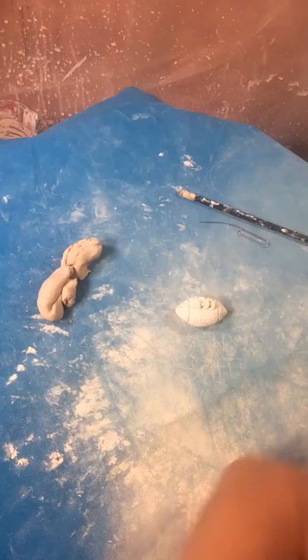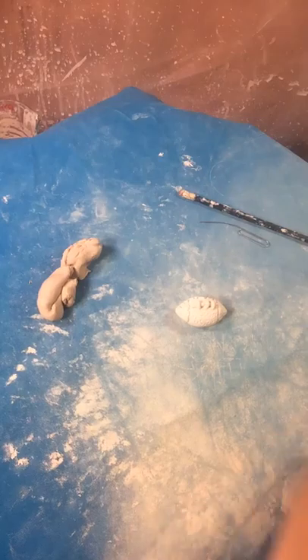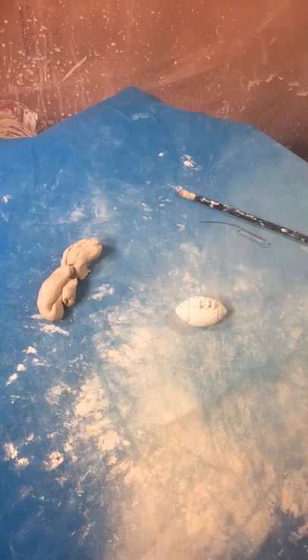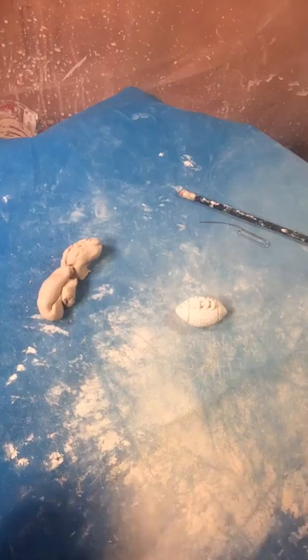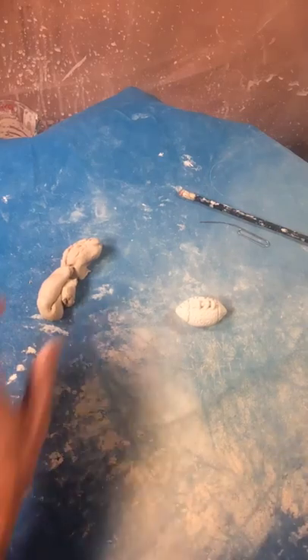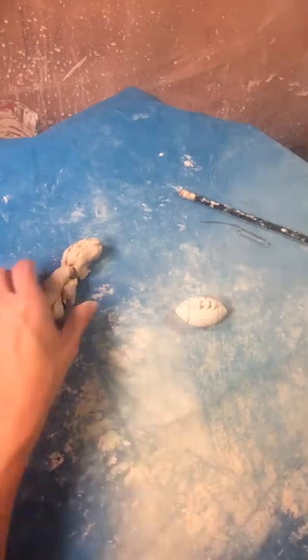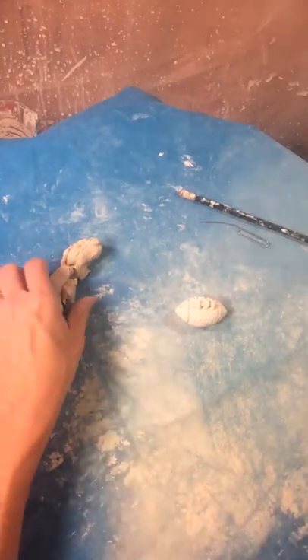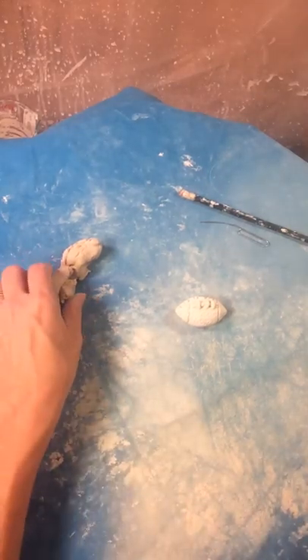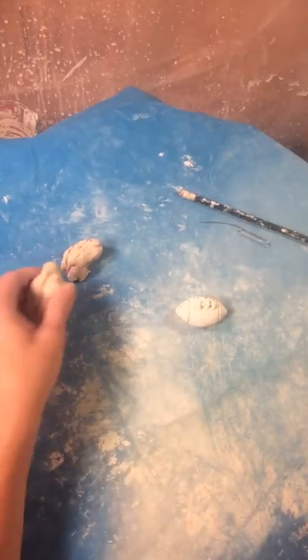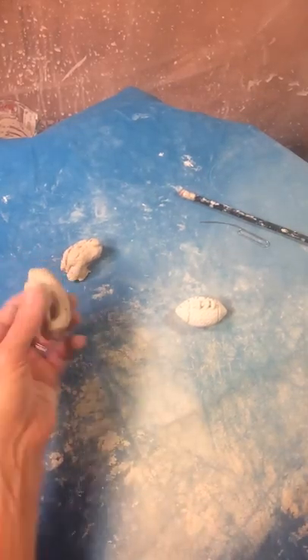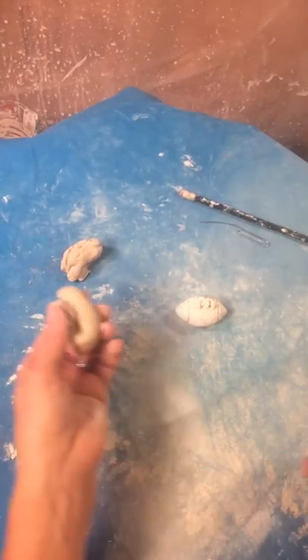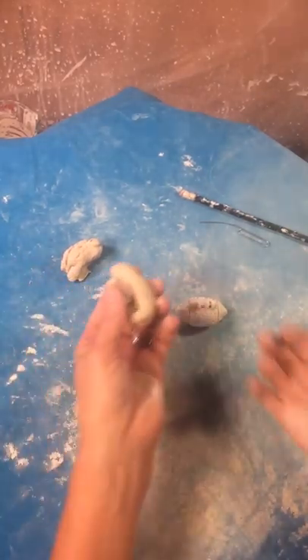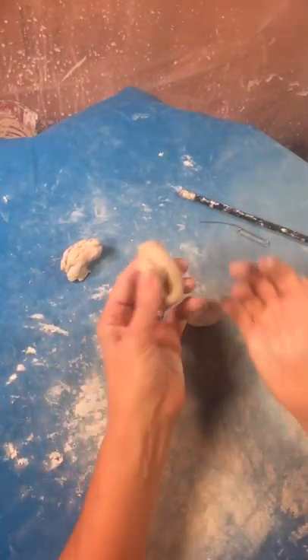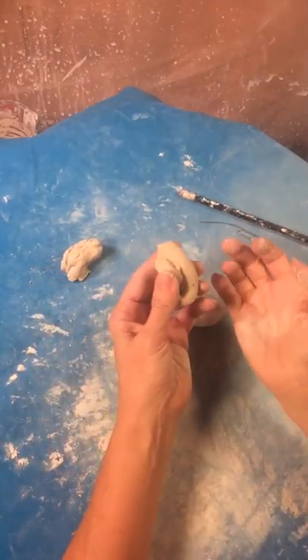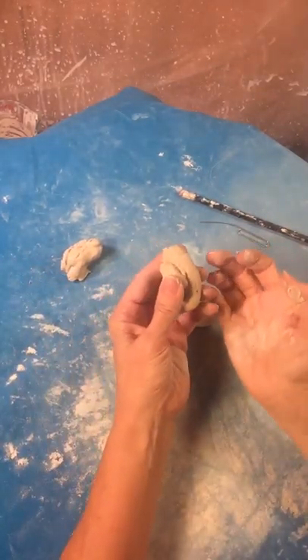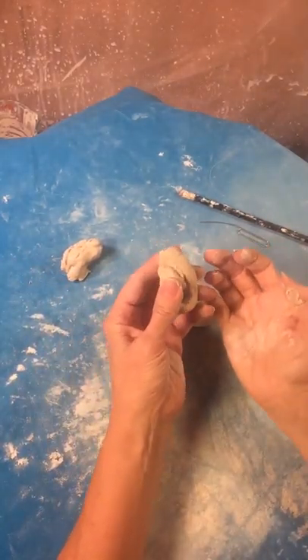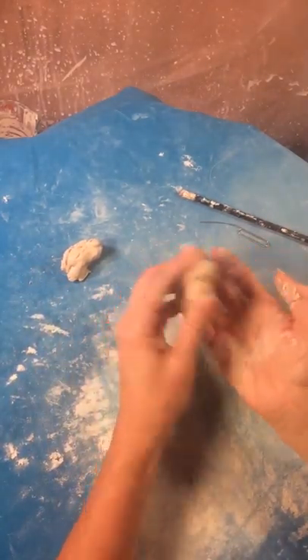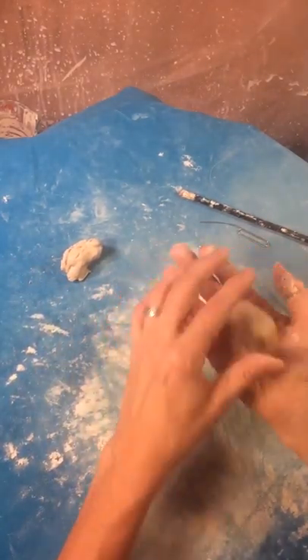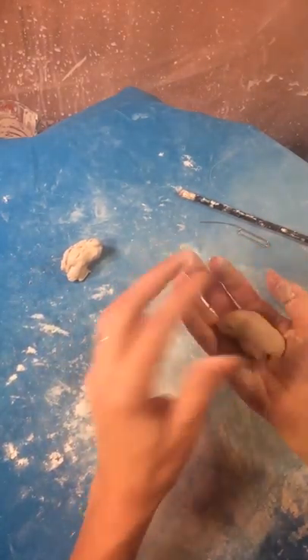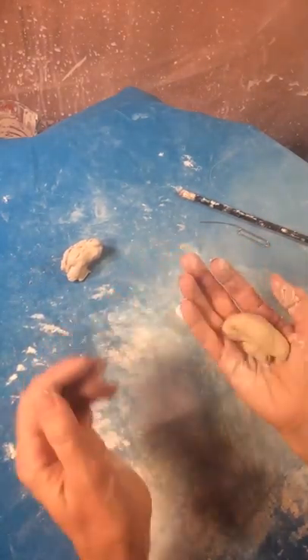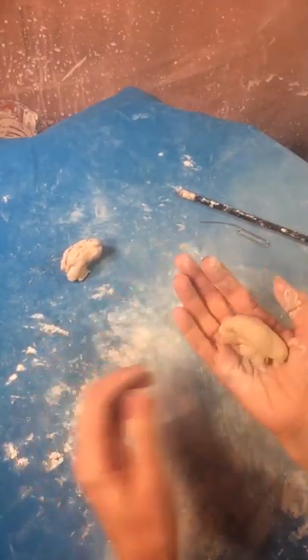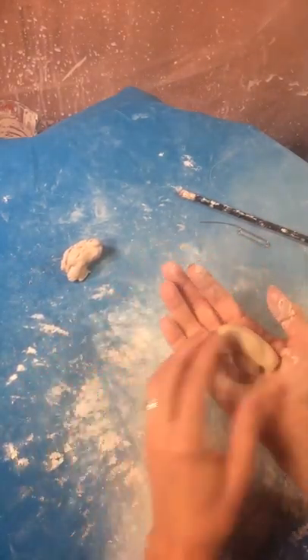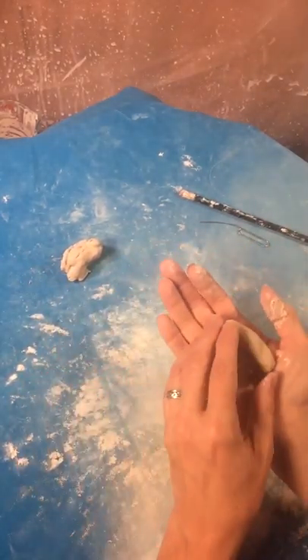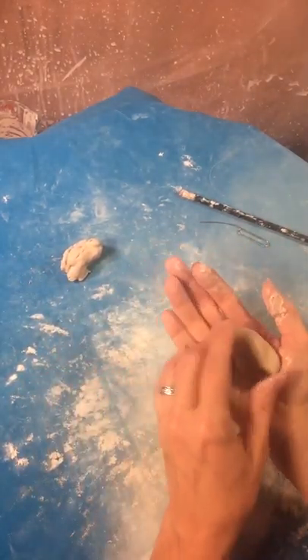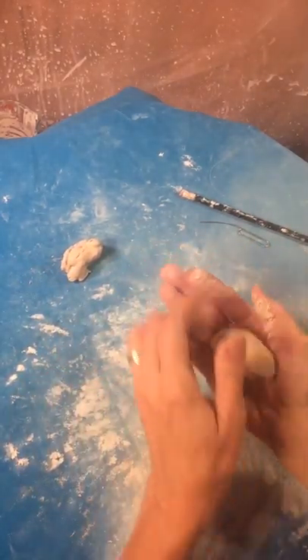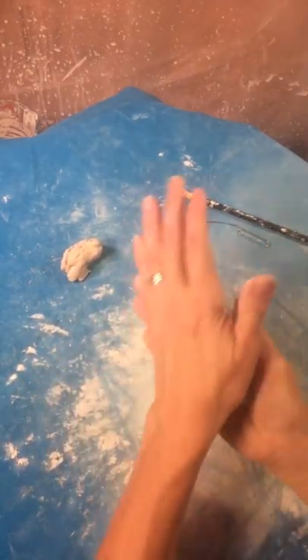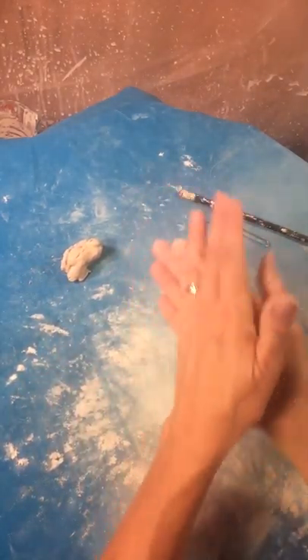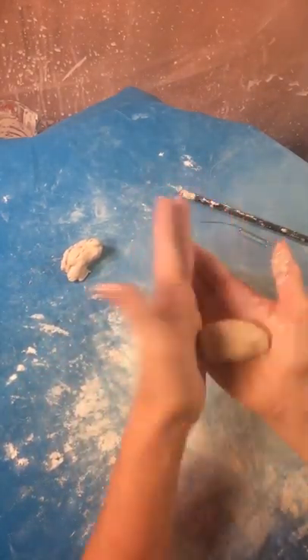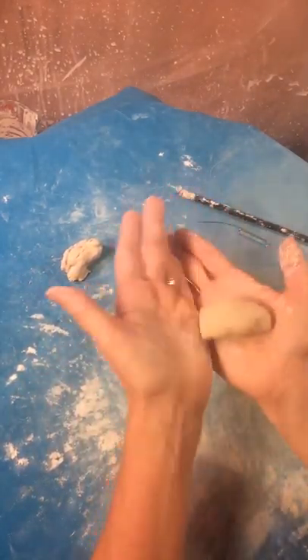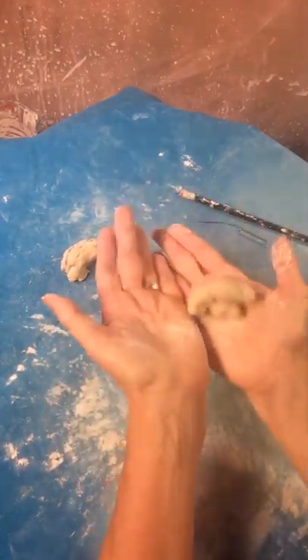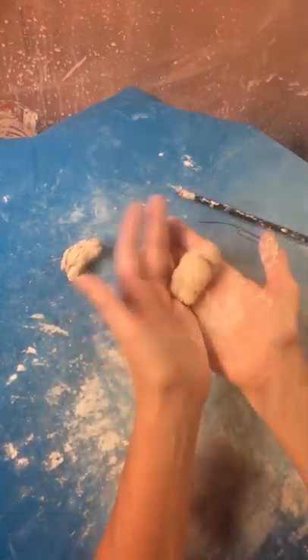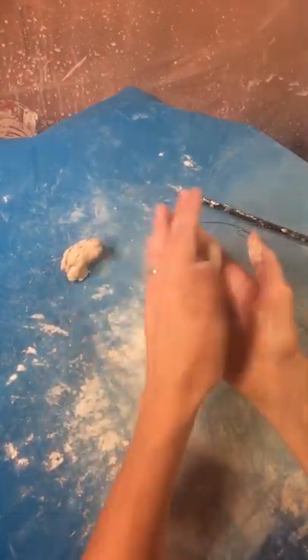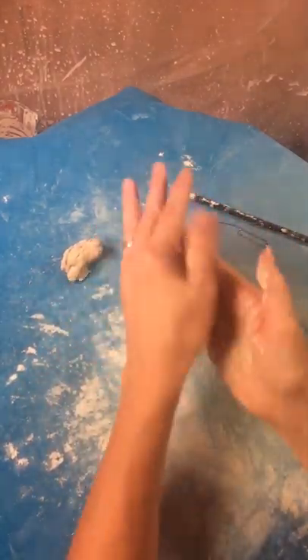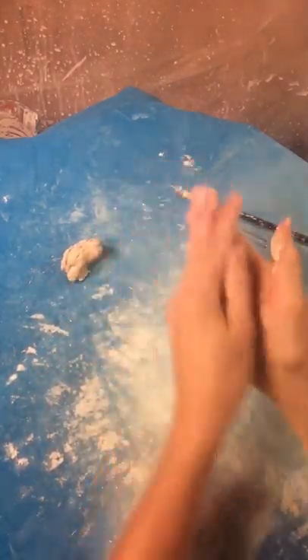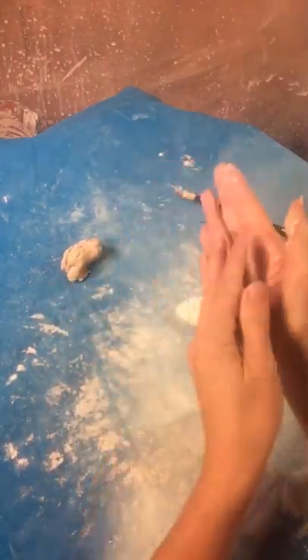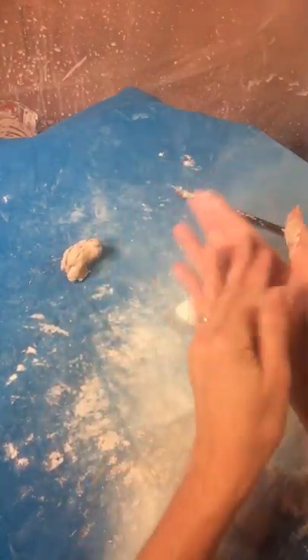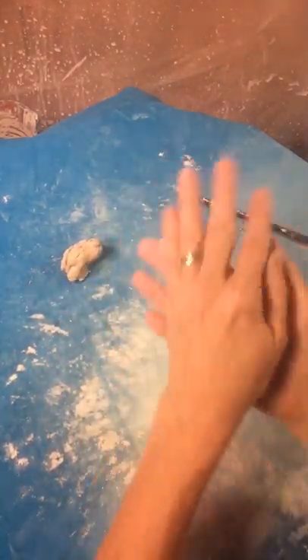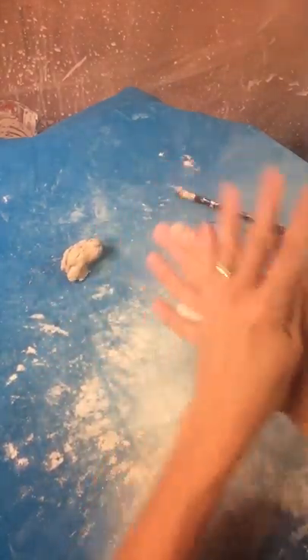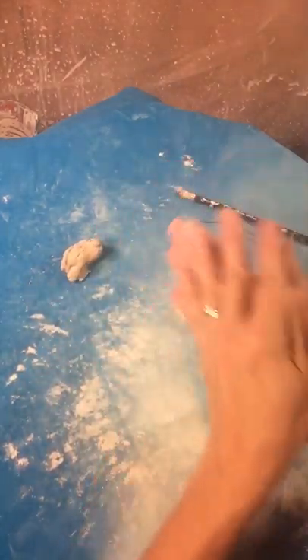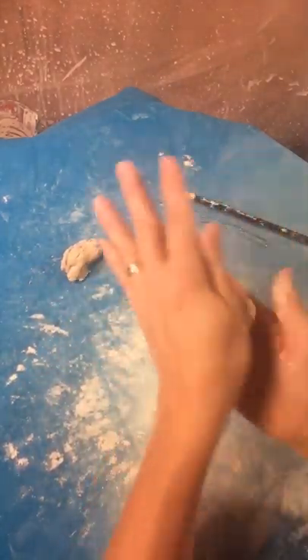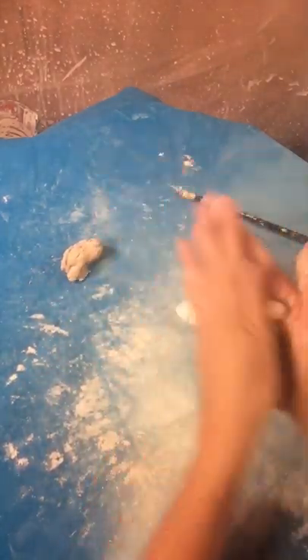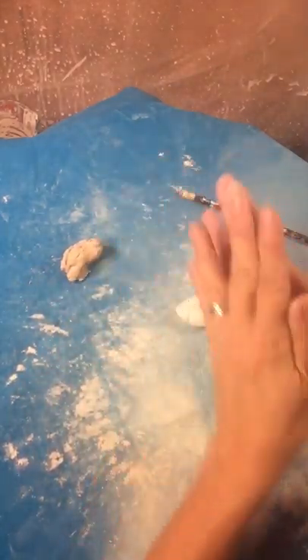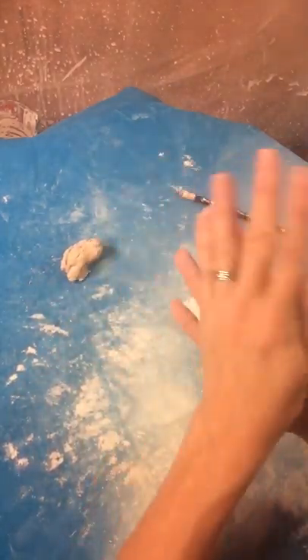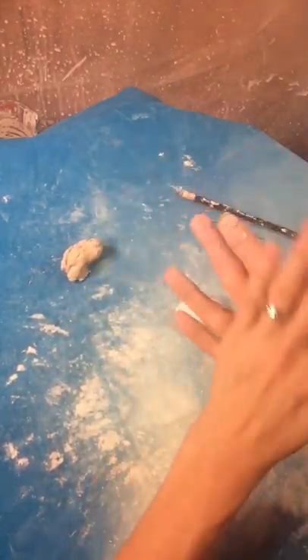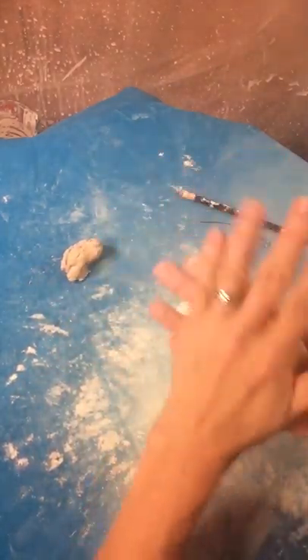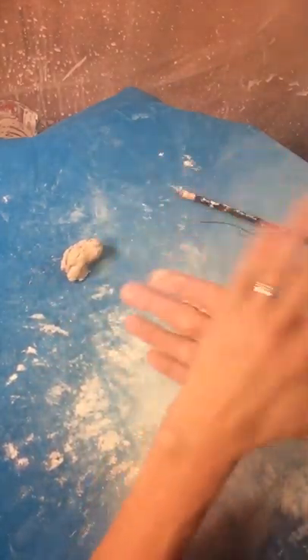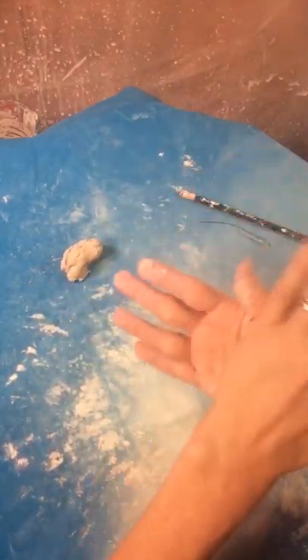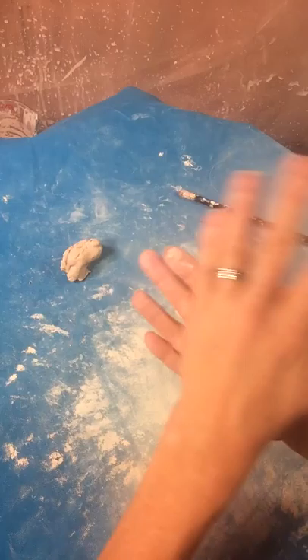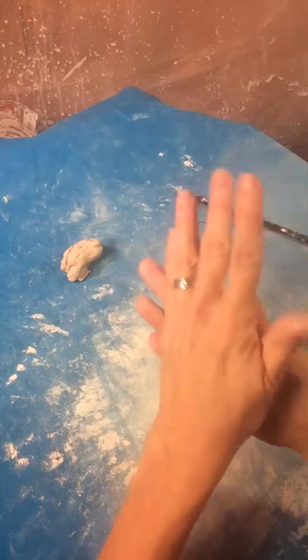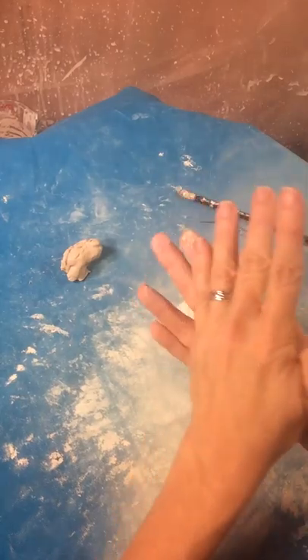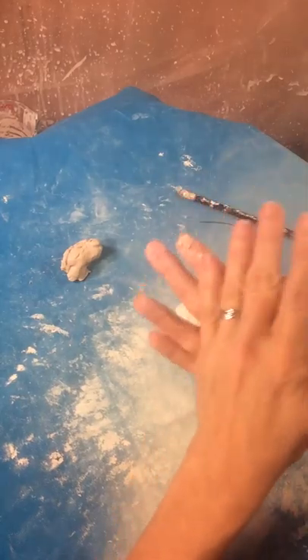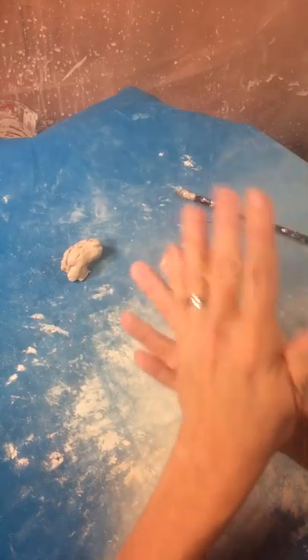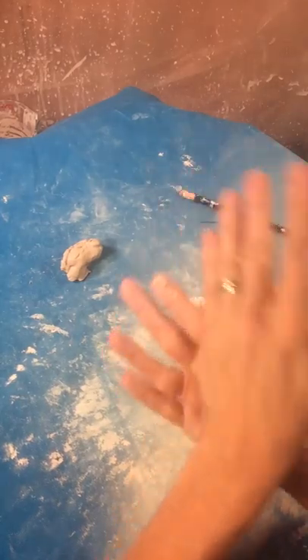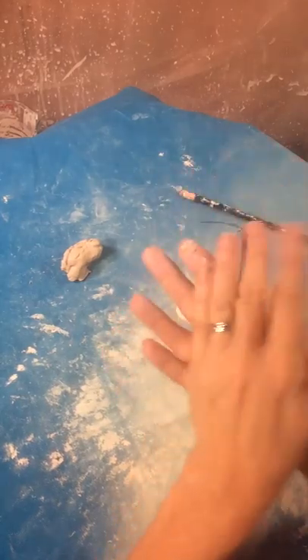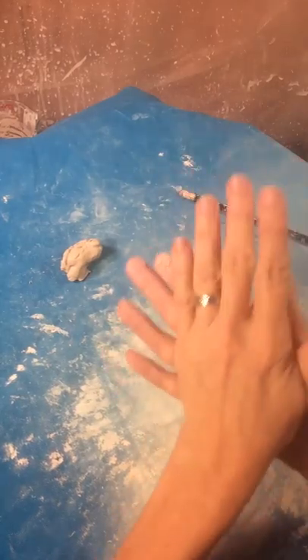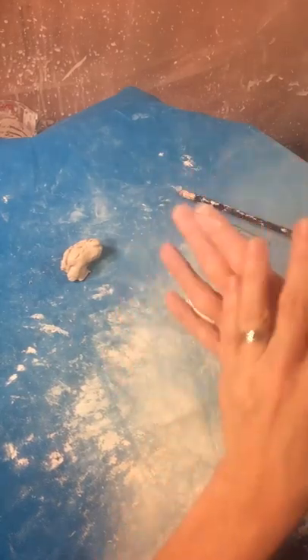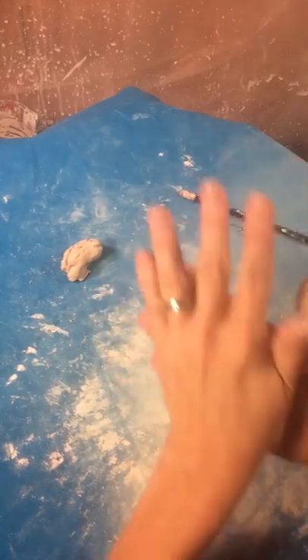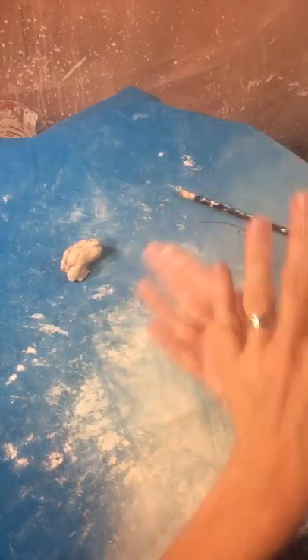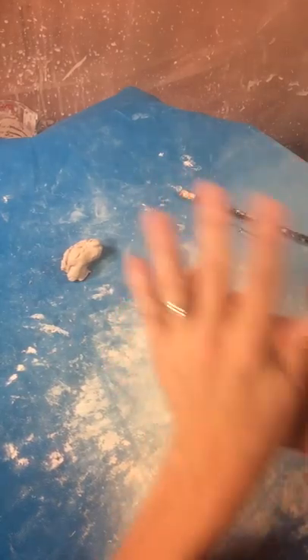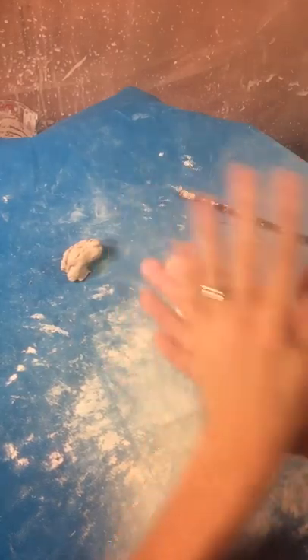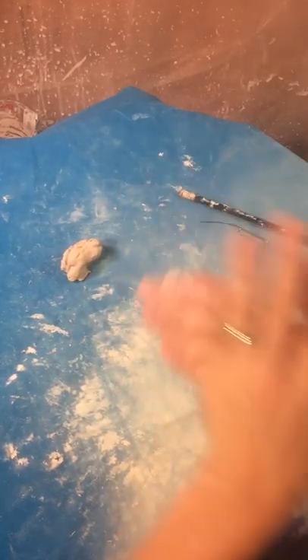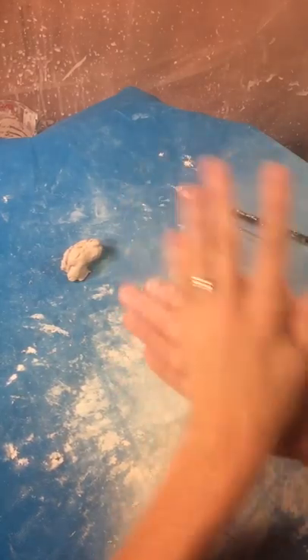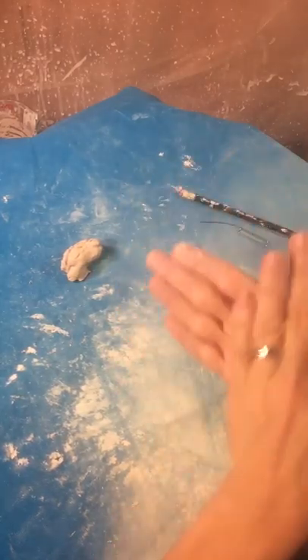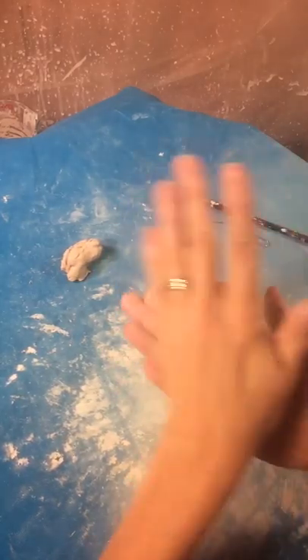This is Sherry Patton Ceramics and we'll be making a football. Take a piece of clay in your hands and roll it into sort of a ball.